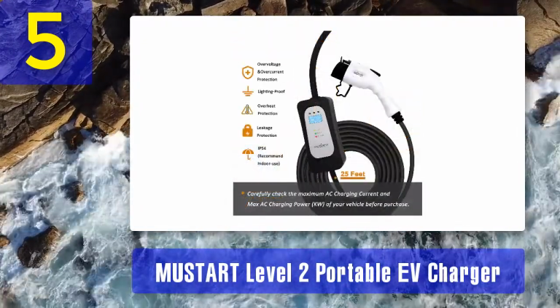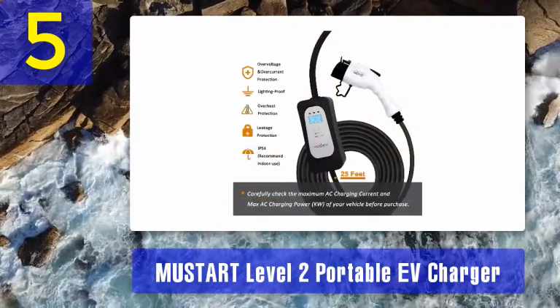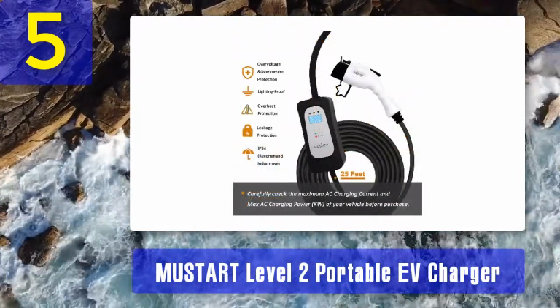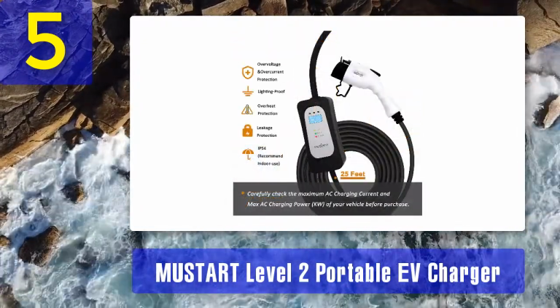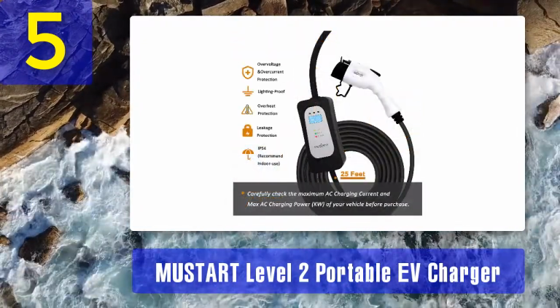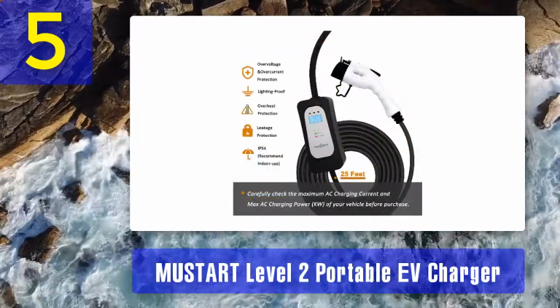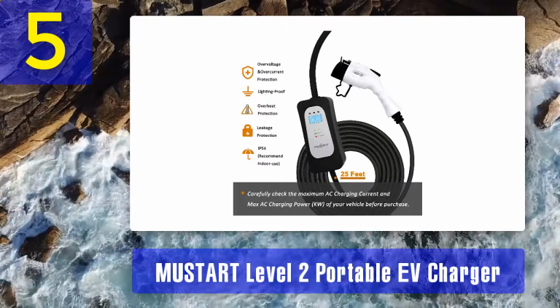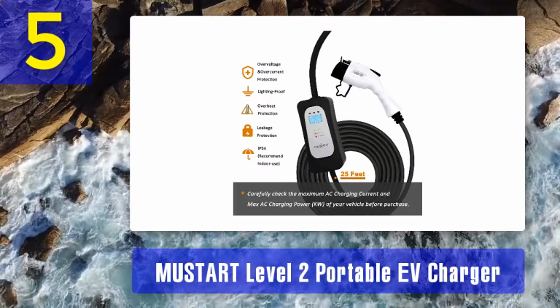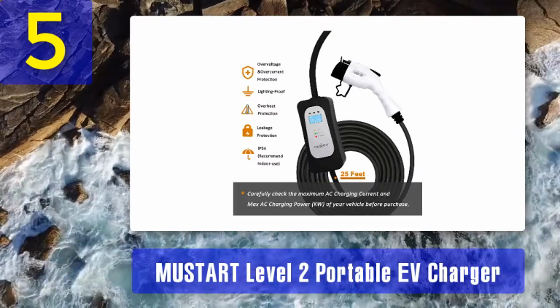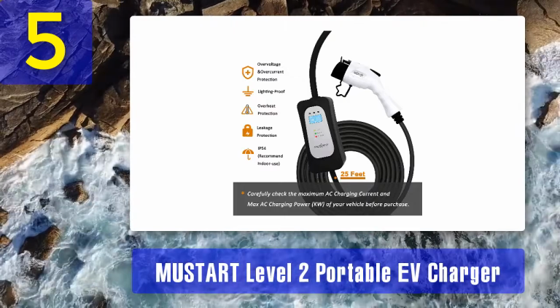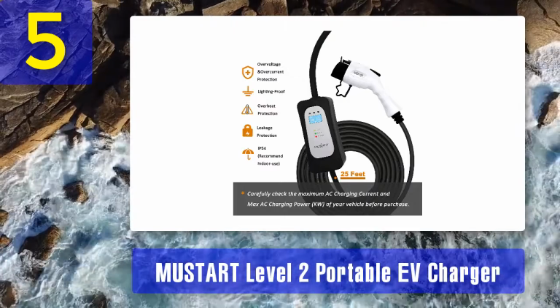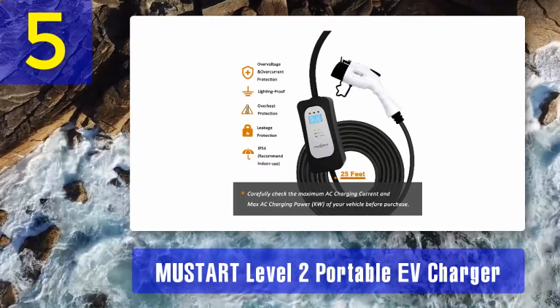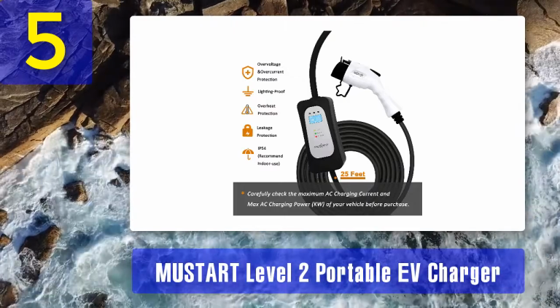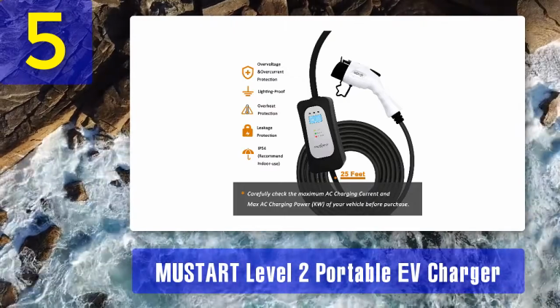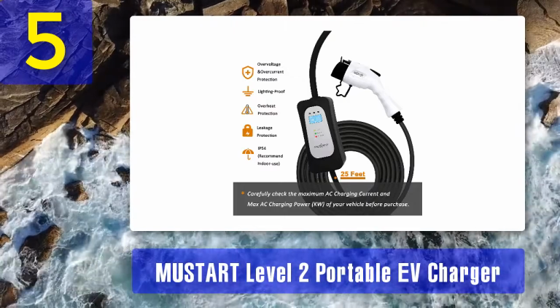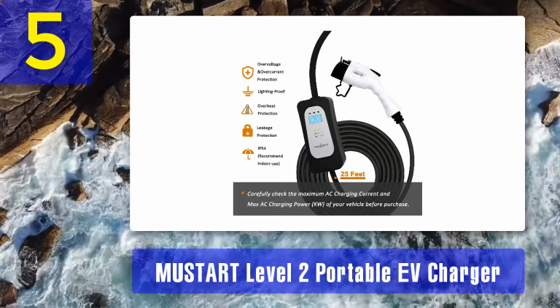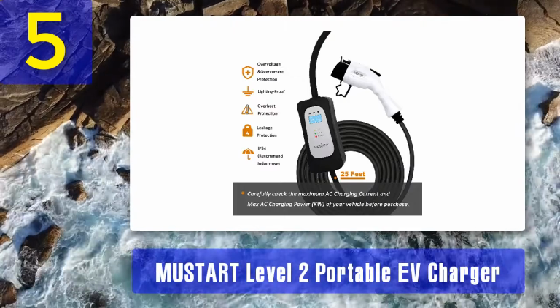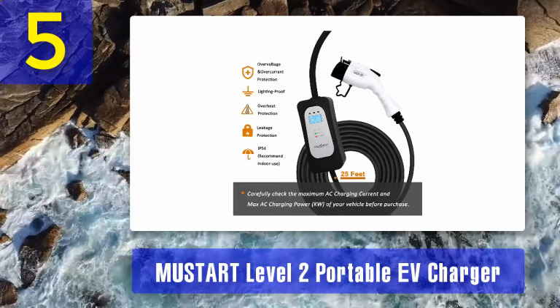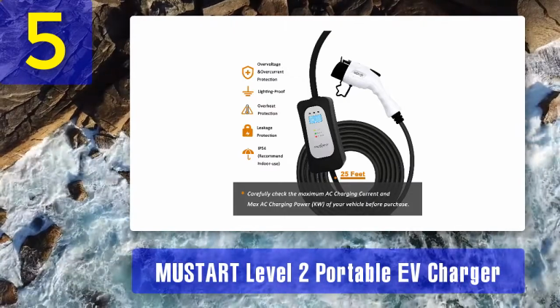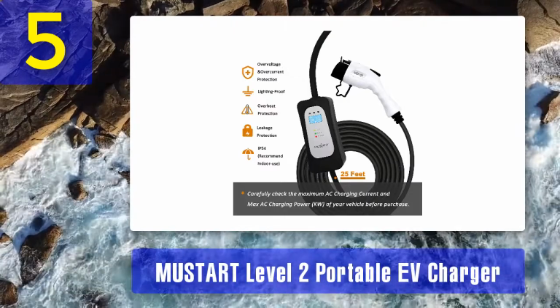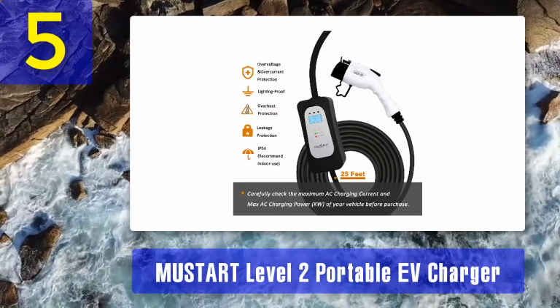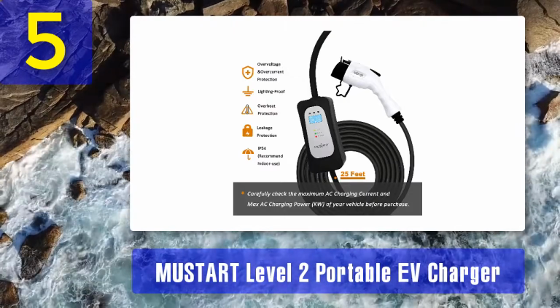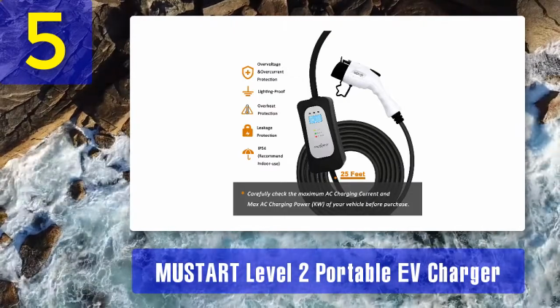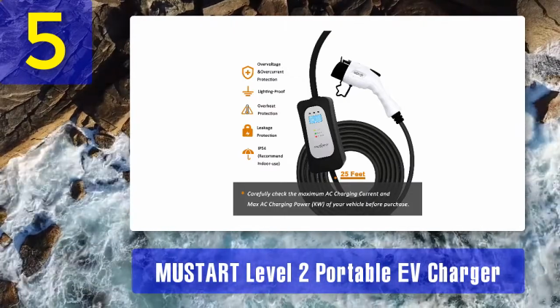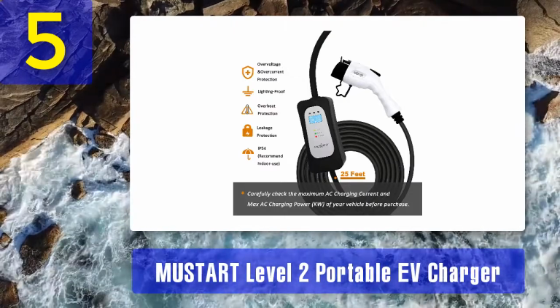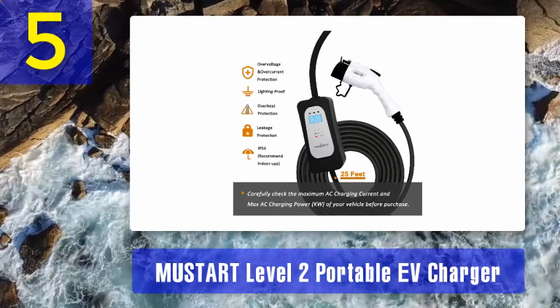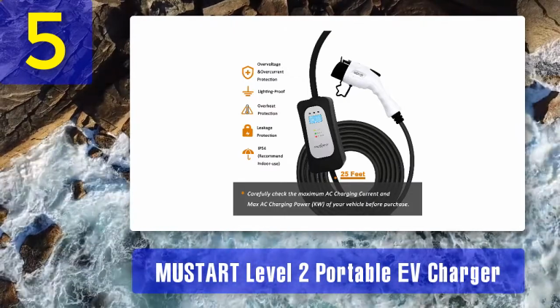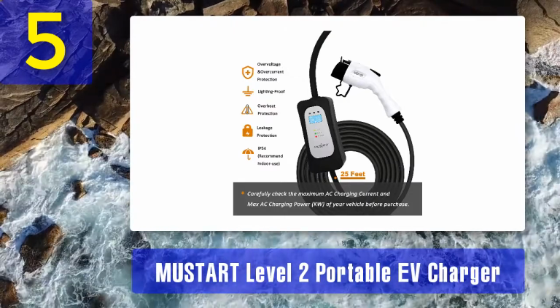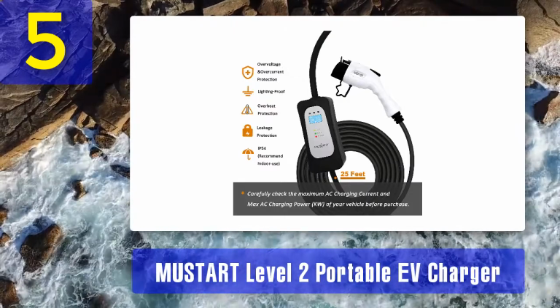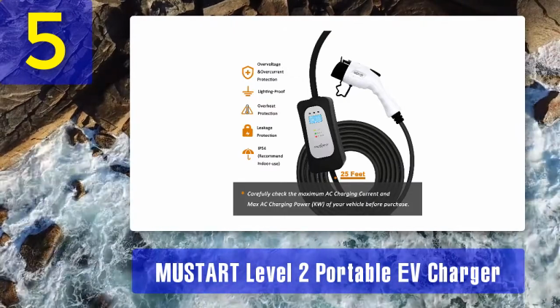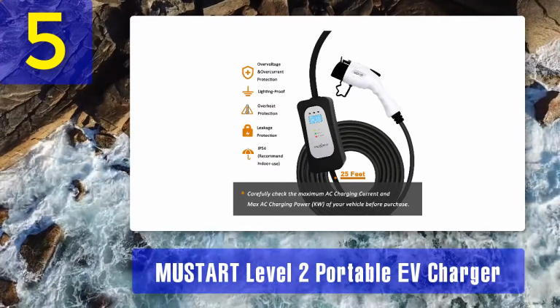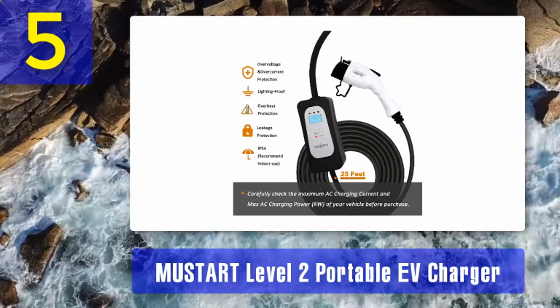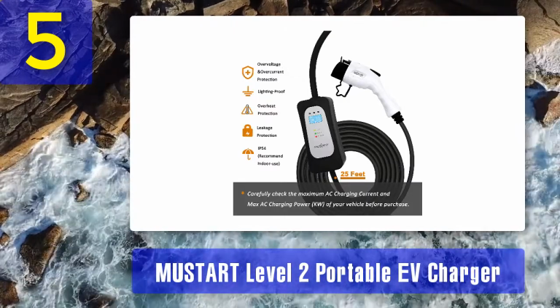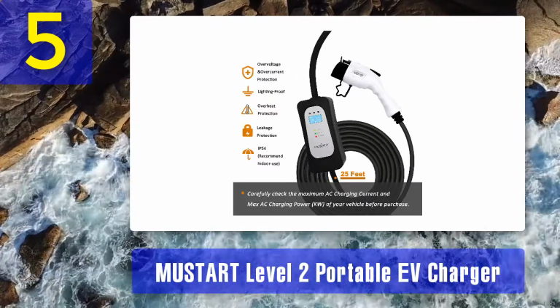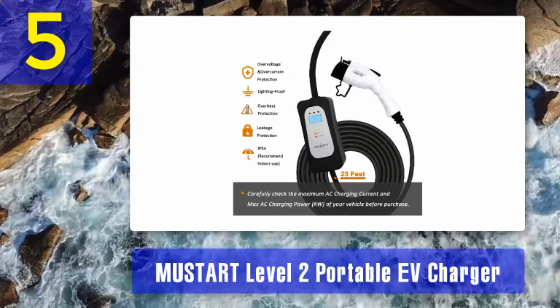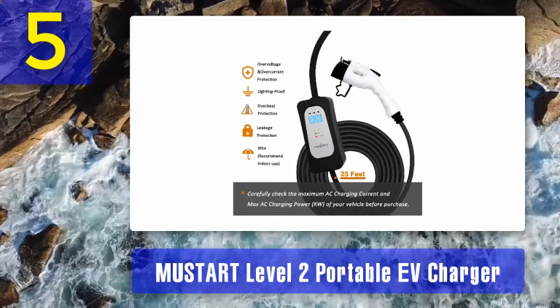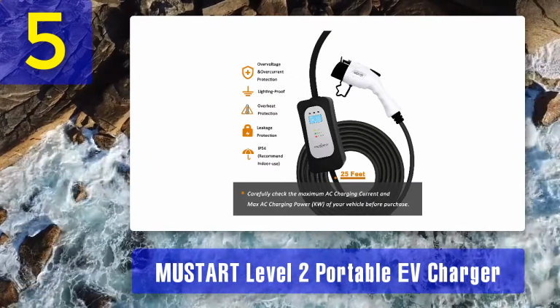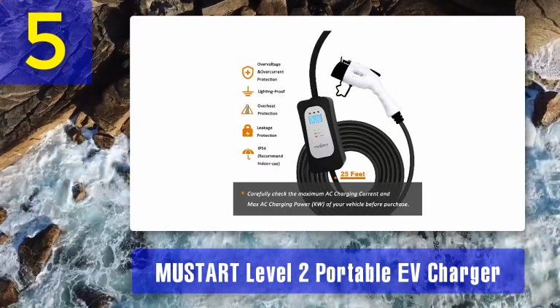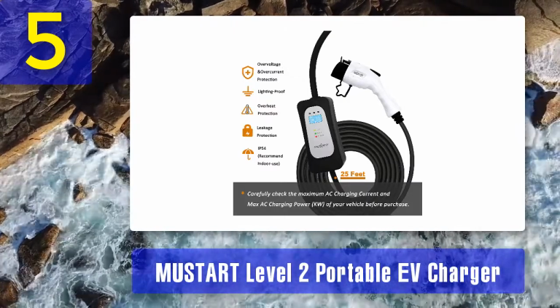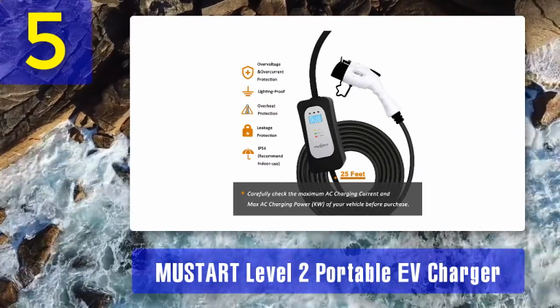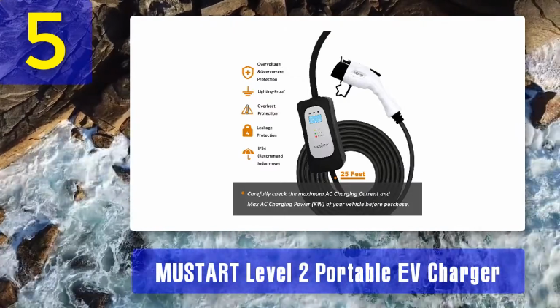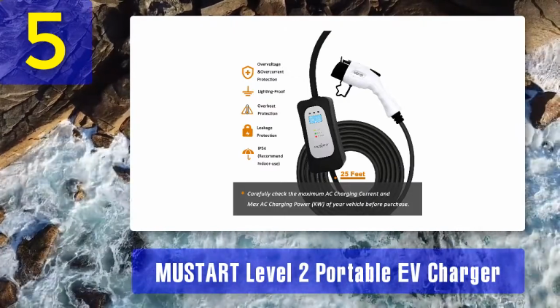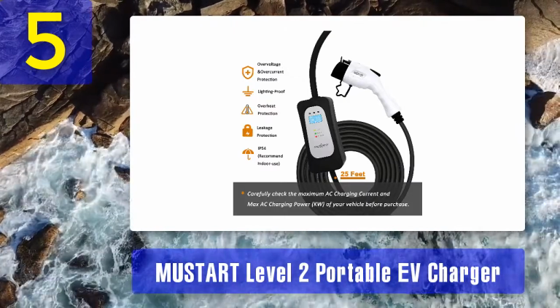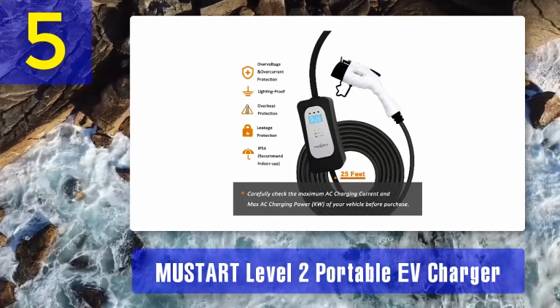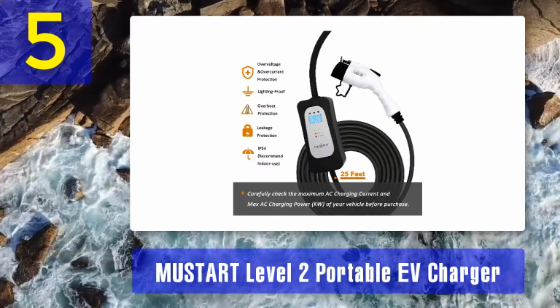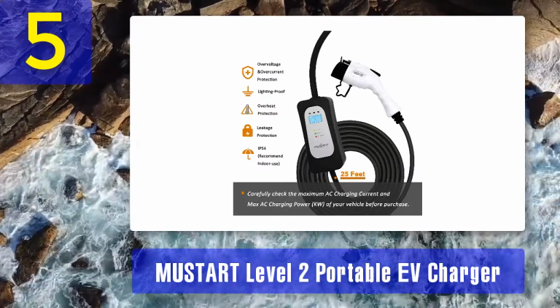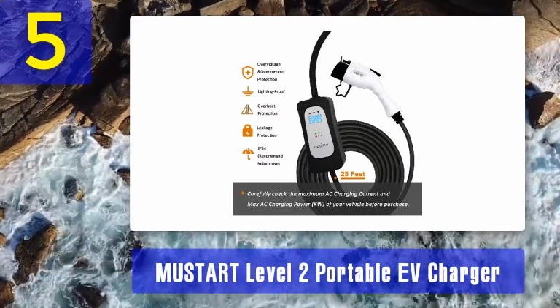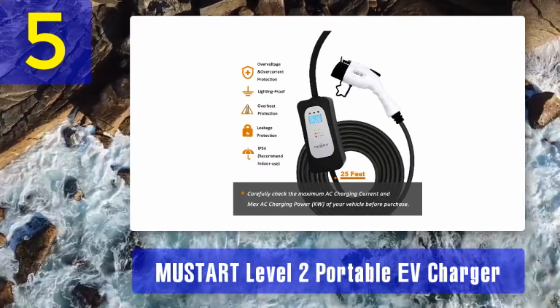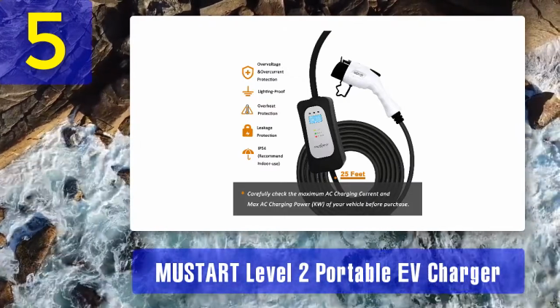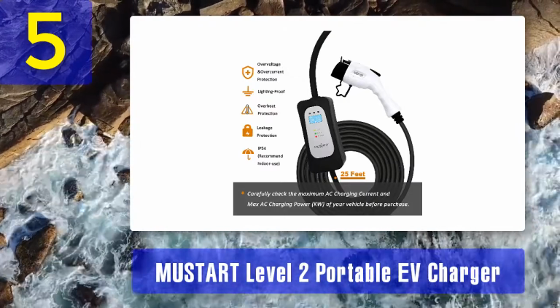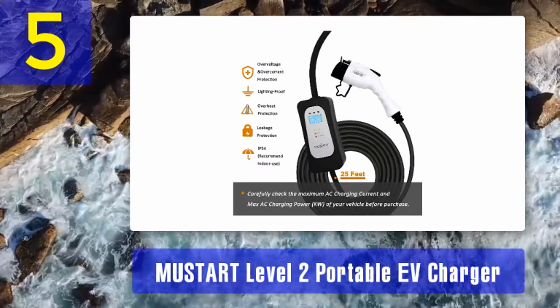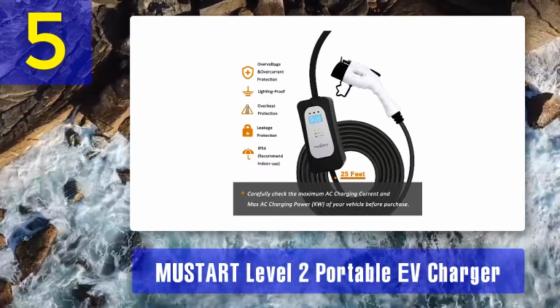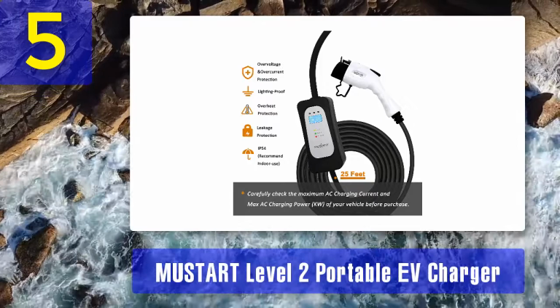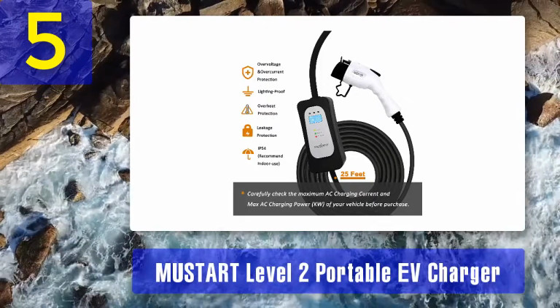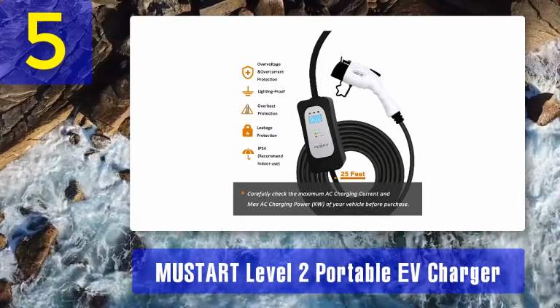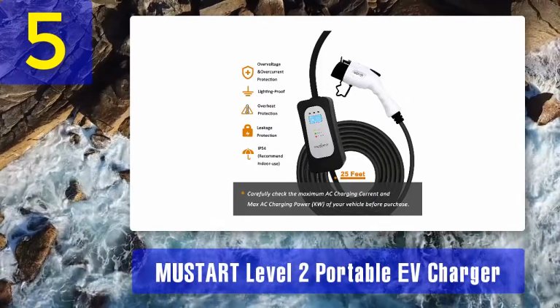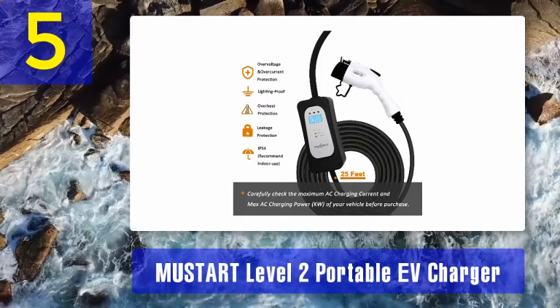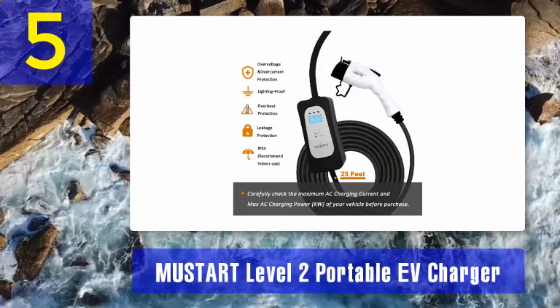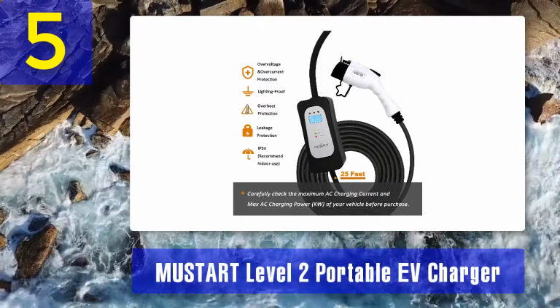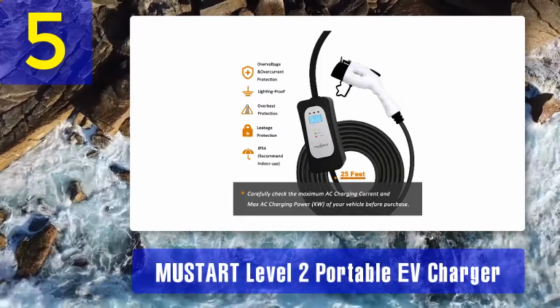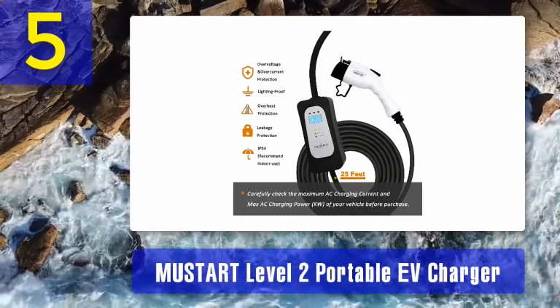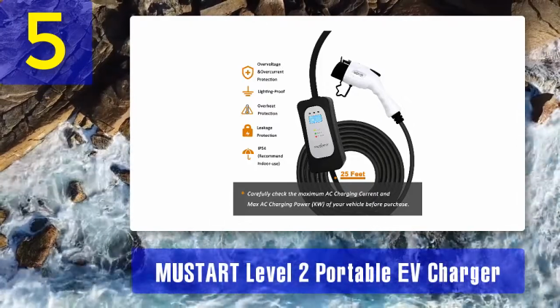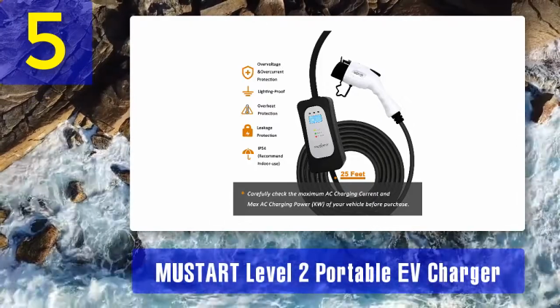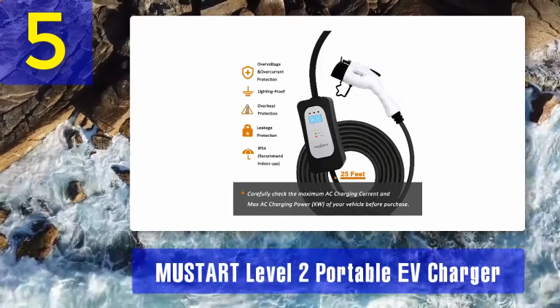Pros: portable, lightweight, two-year warranty, plenty of options to choose from. Cons: not recommended for use in rain or snow, and the plug can be a bit tight on some vehicles, making it hard to remove.